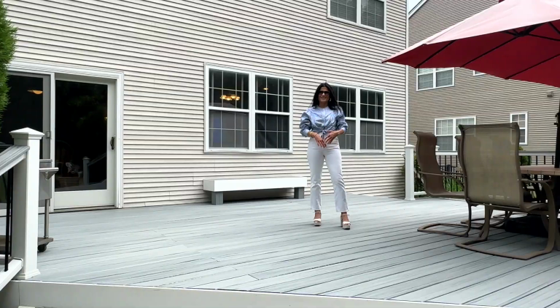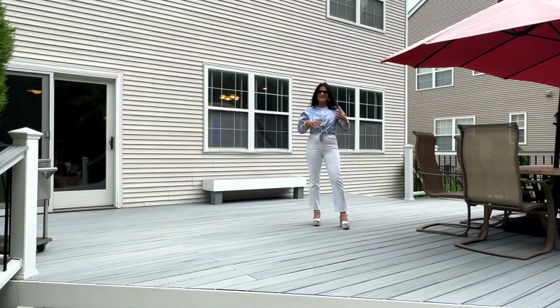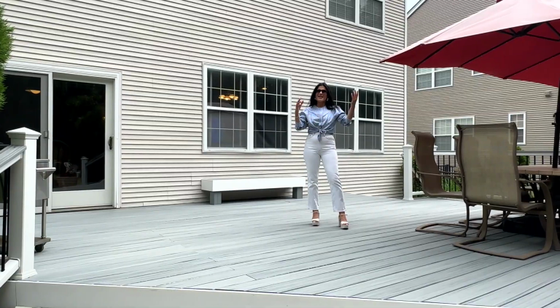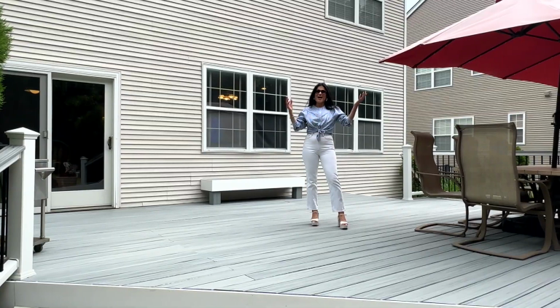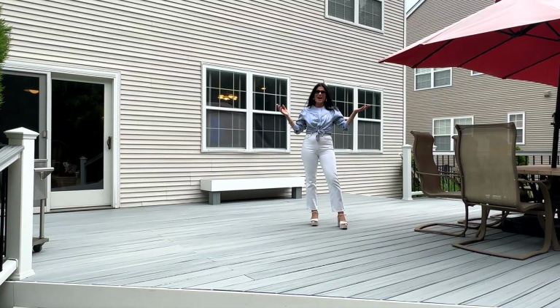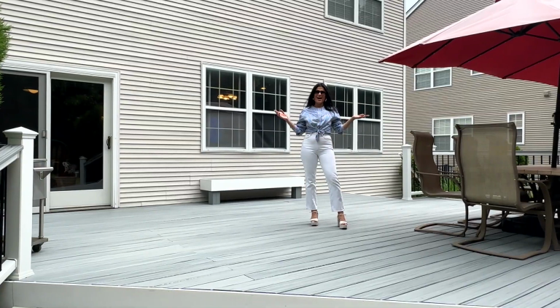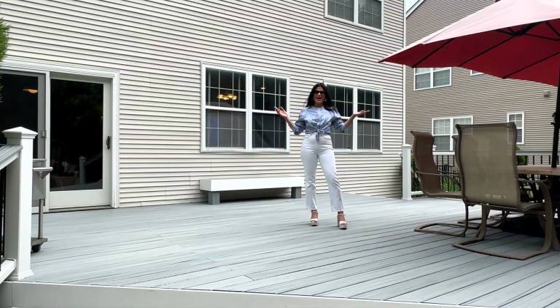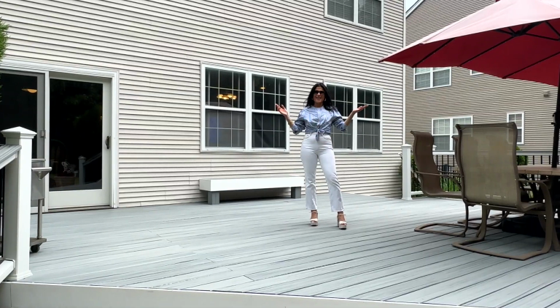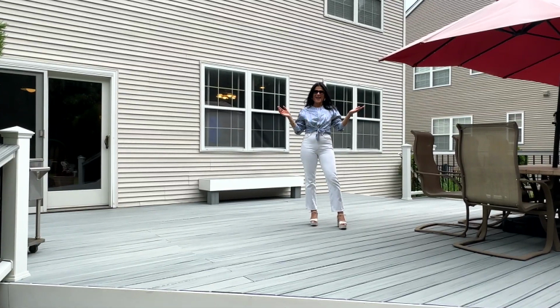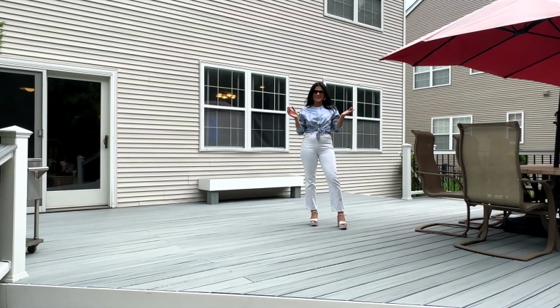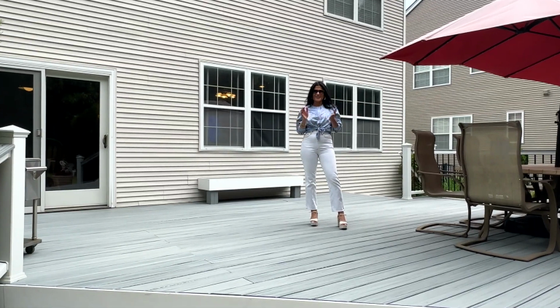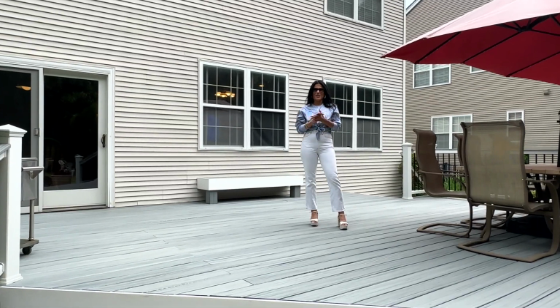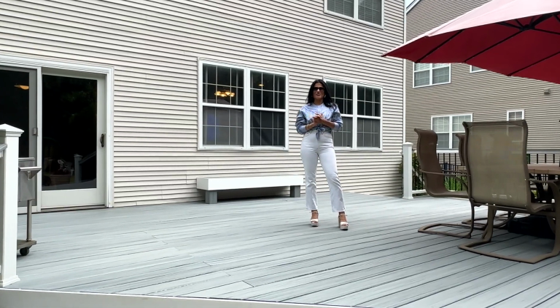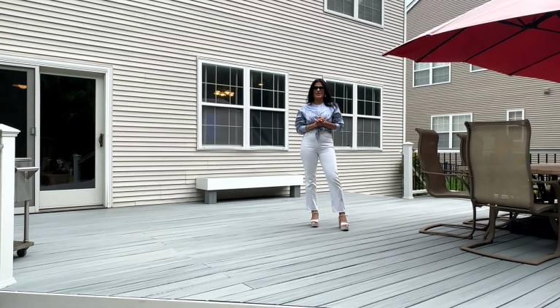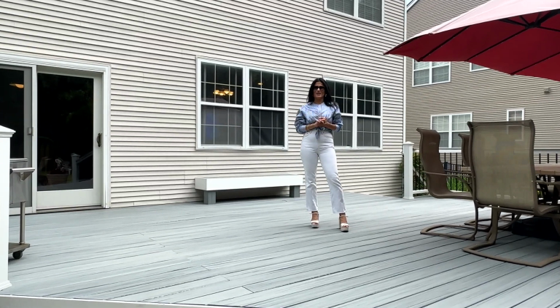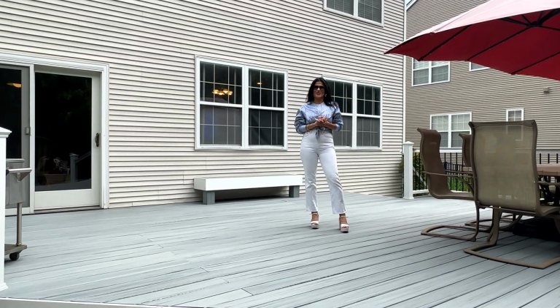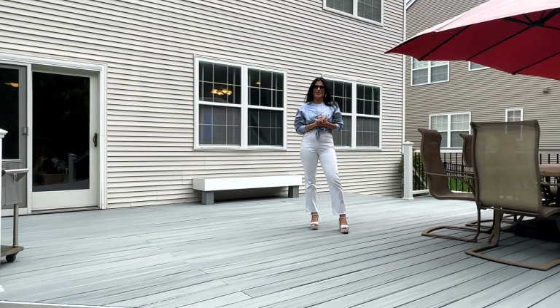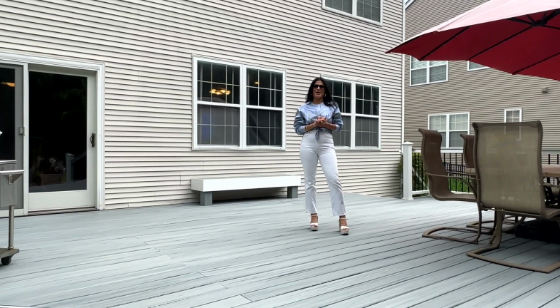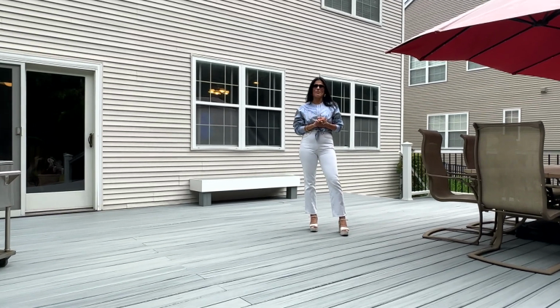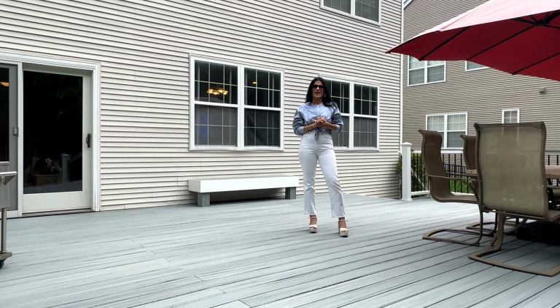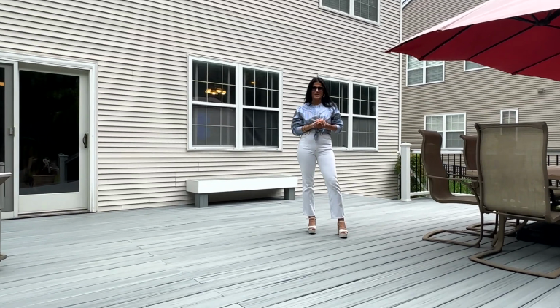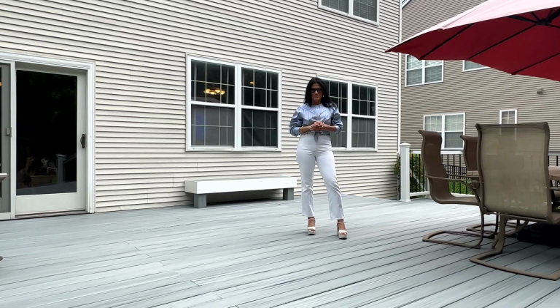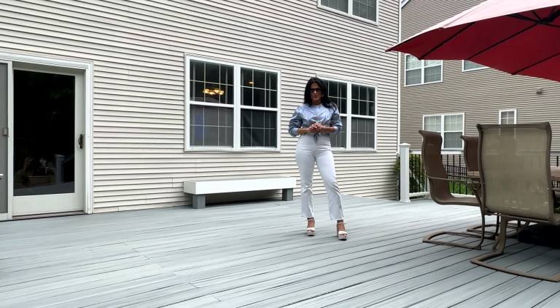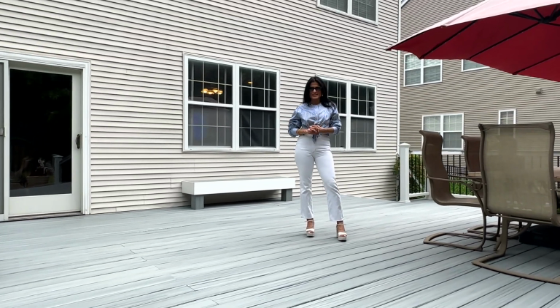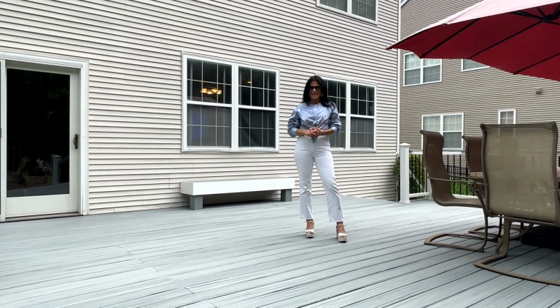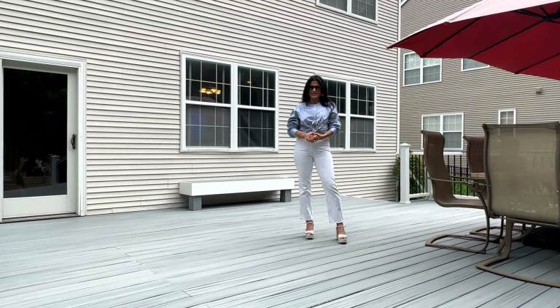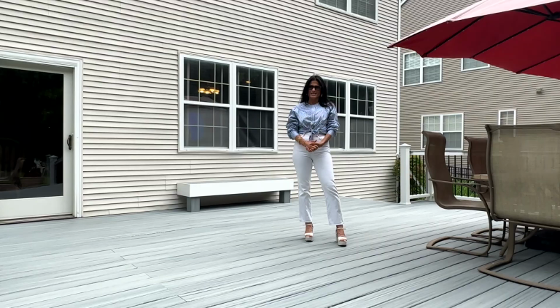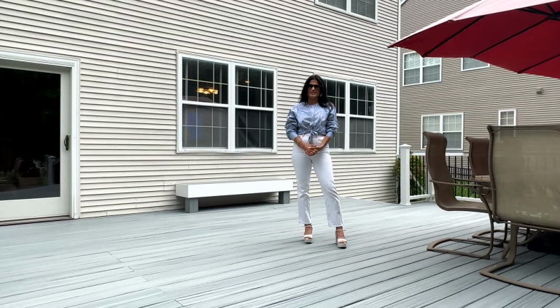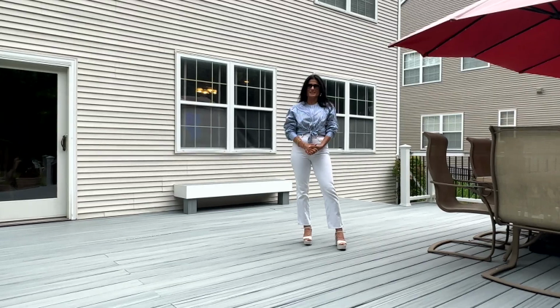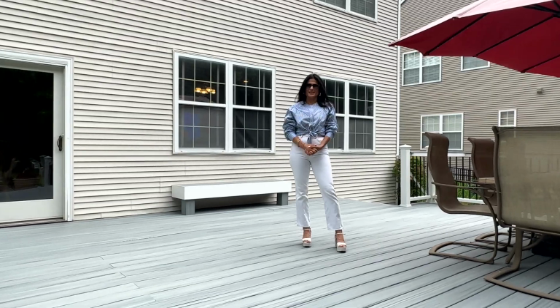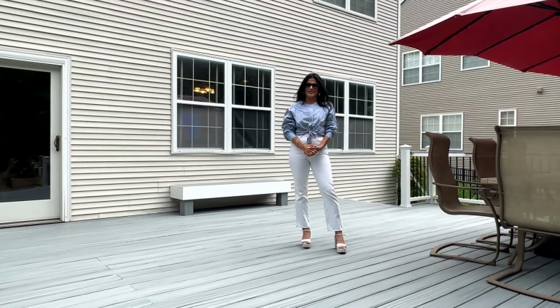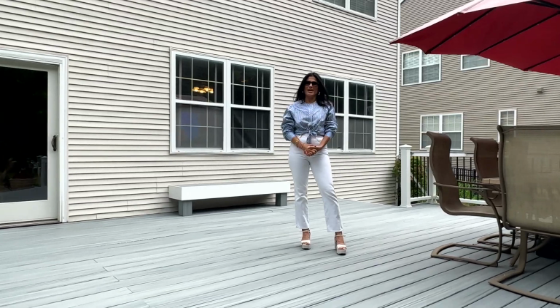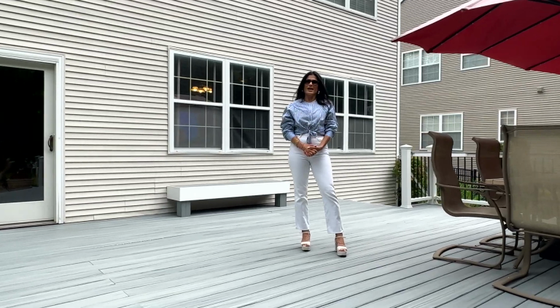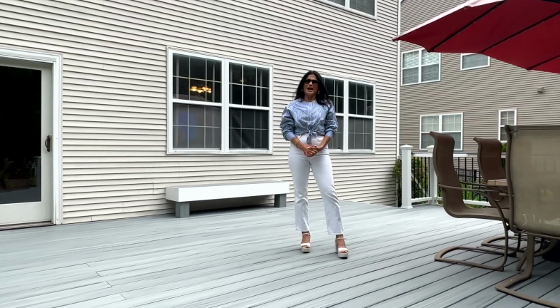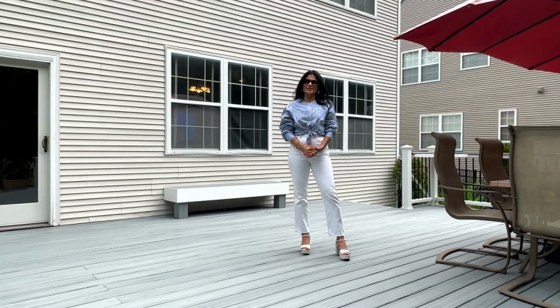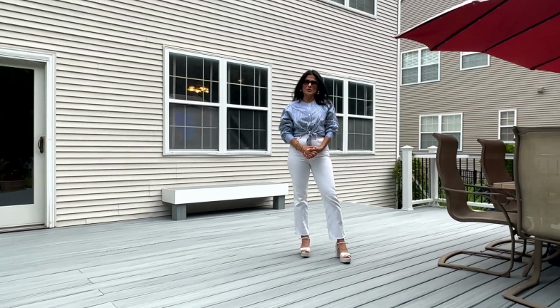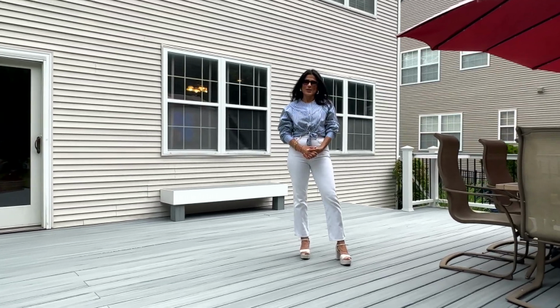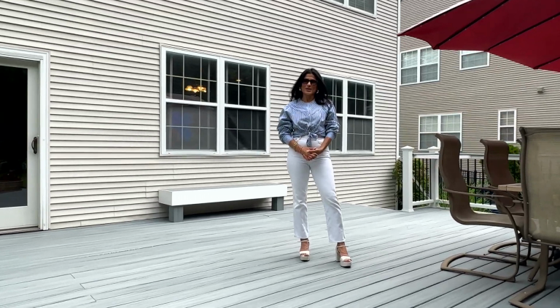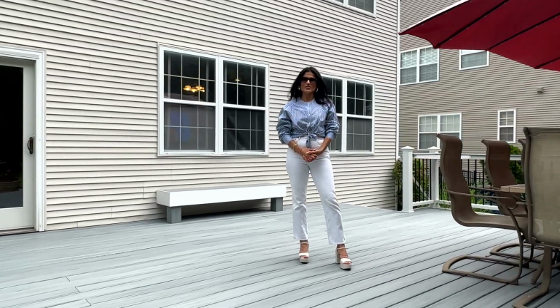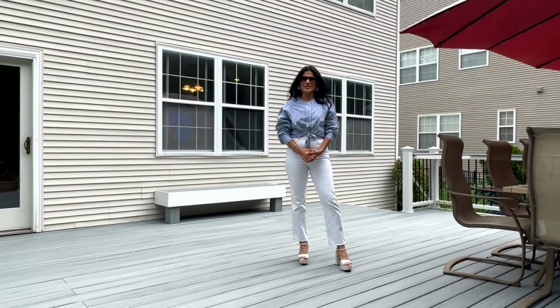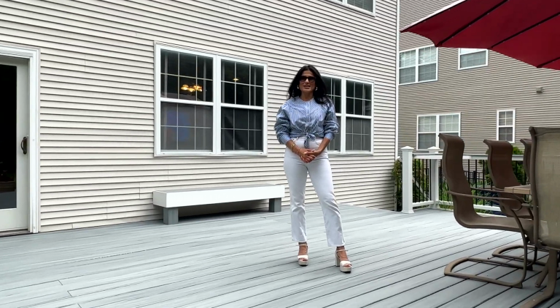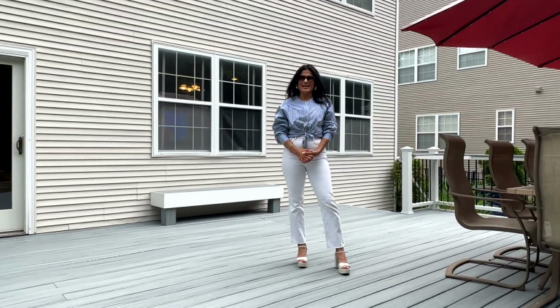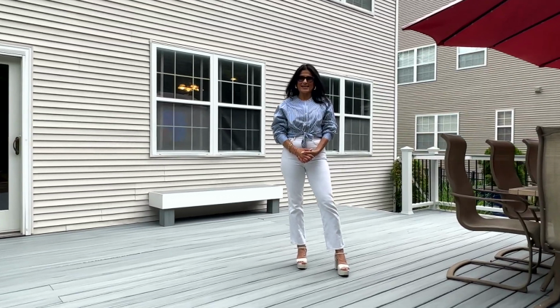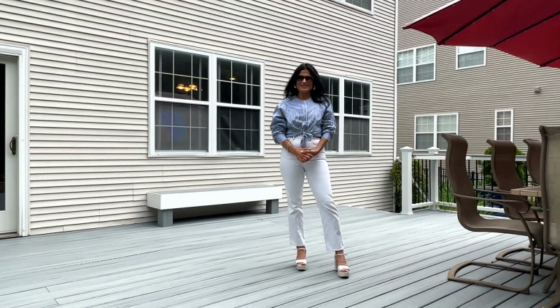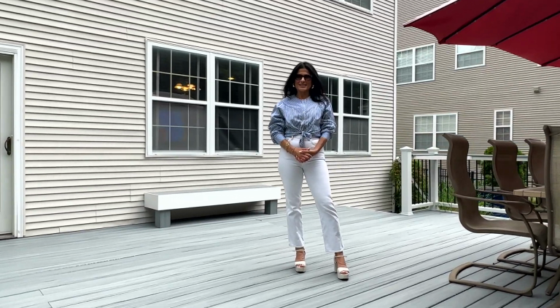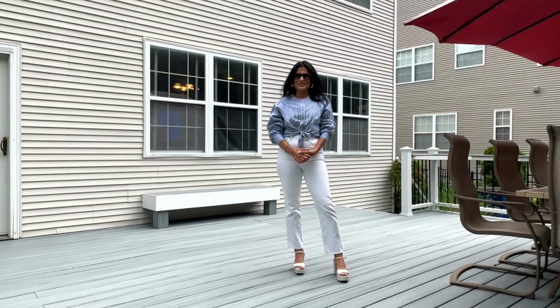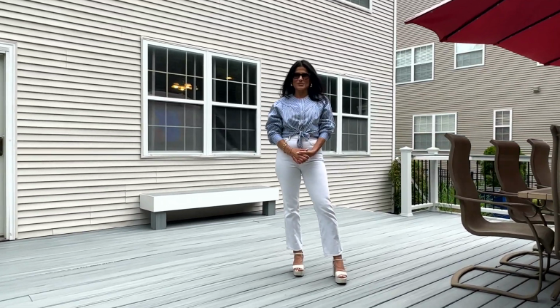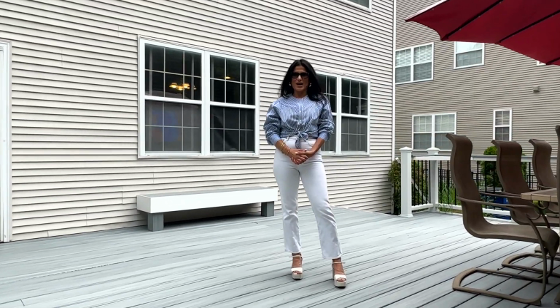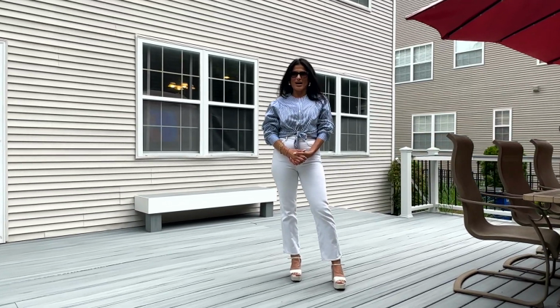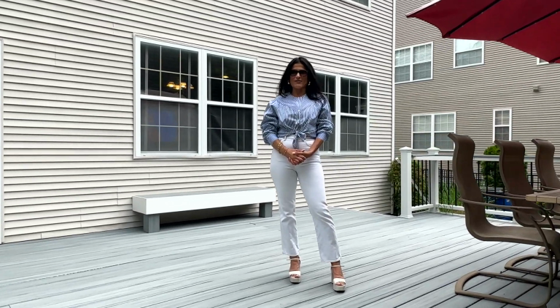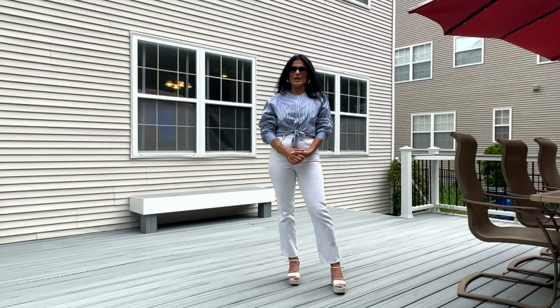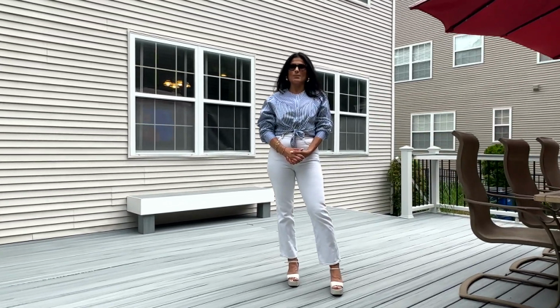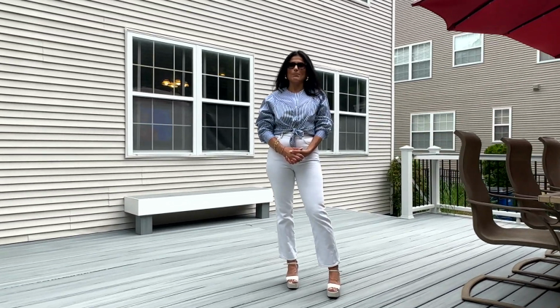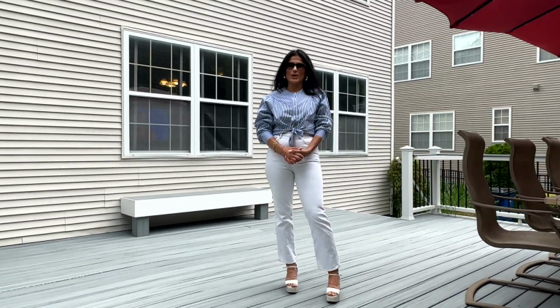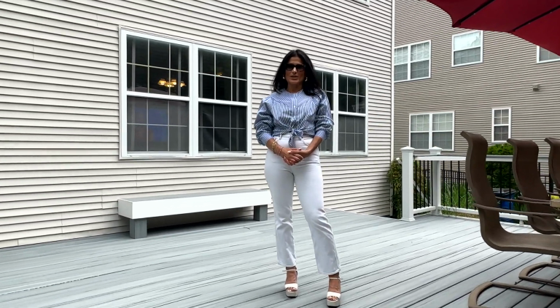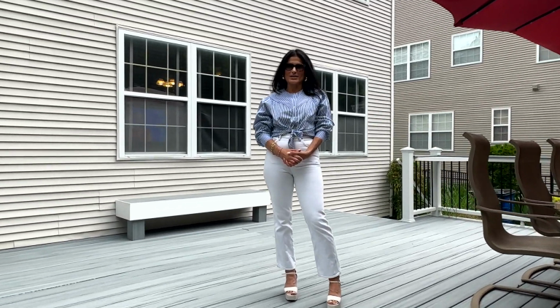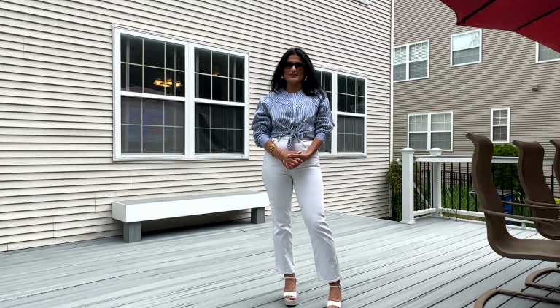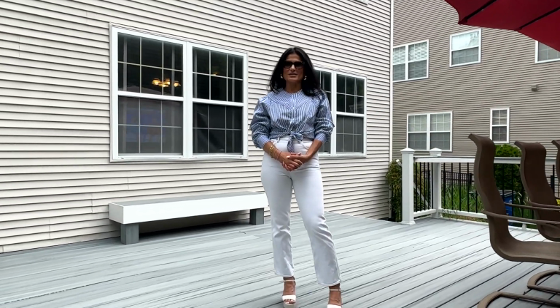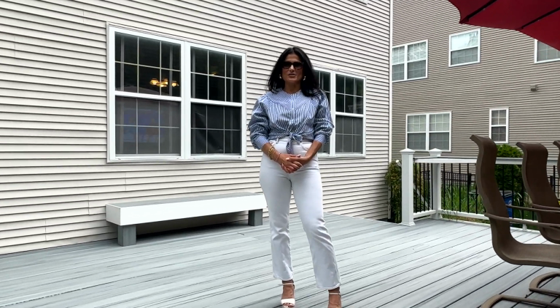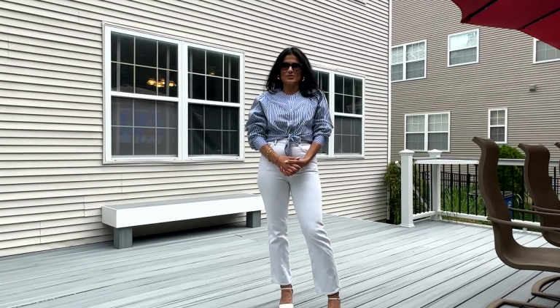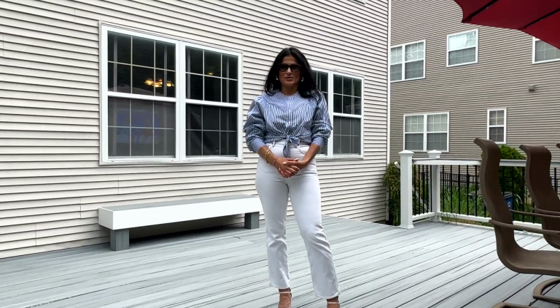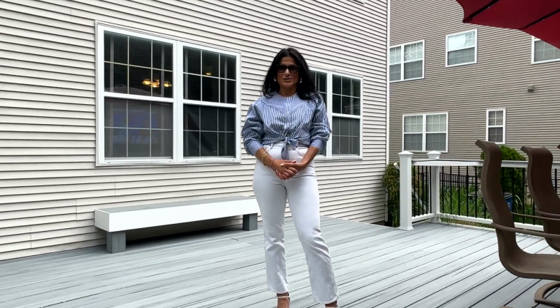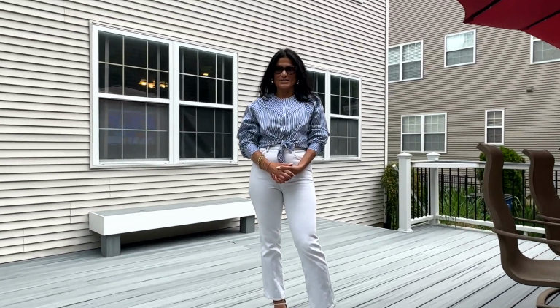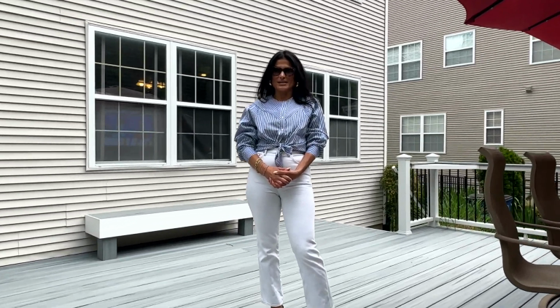Hi, Holly Garber here at my newest listing at 23 Gaskin Drive in Burlington, New Jersey.